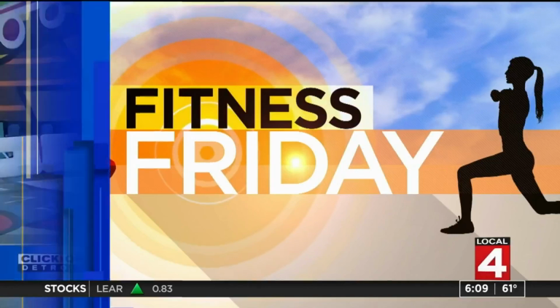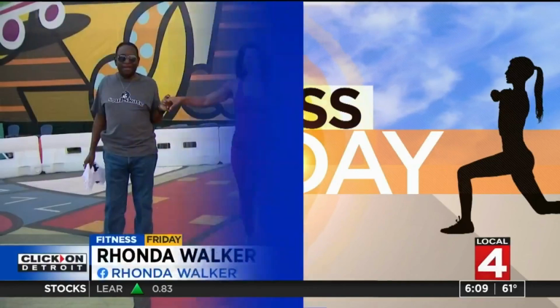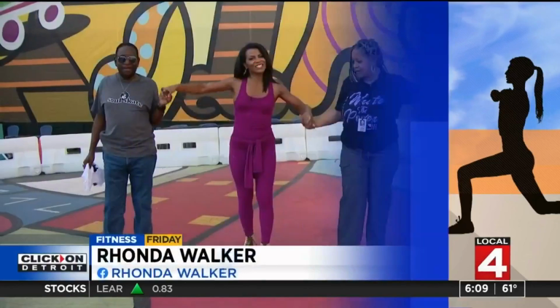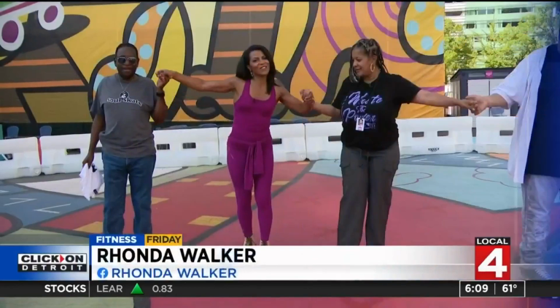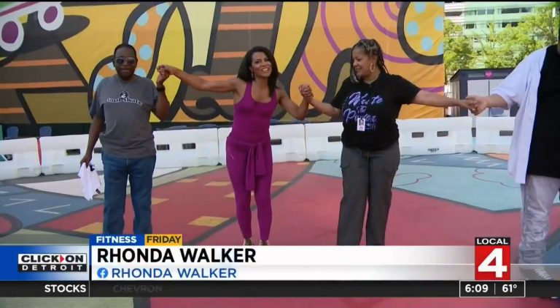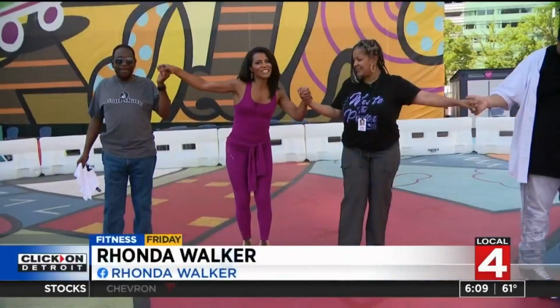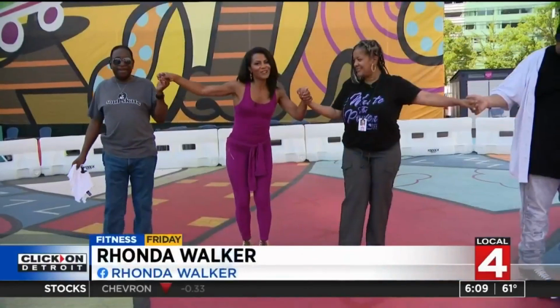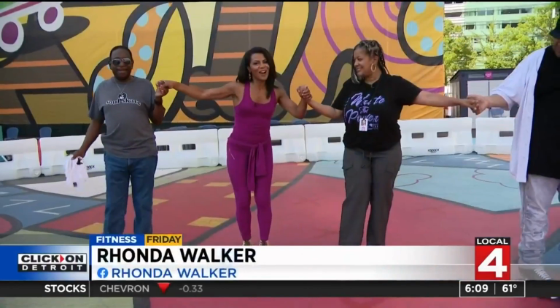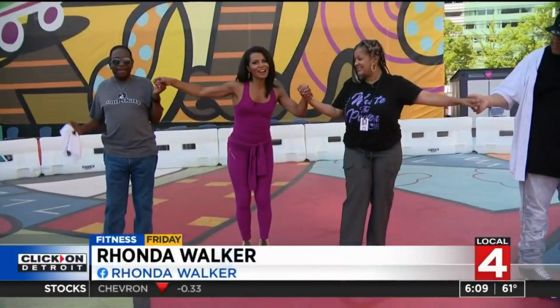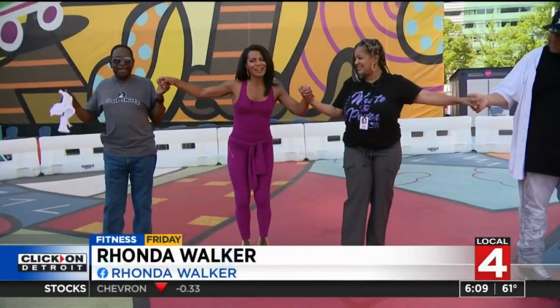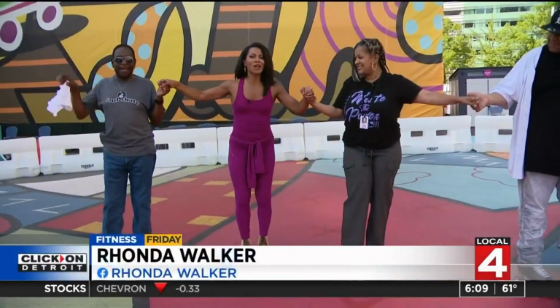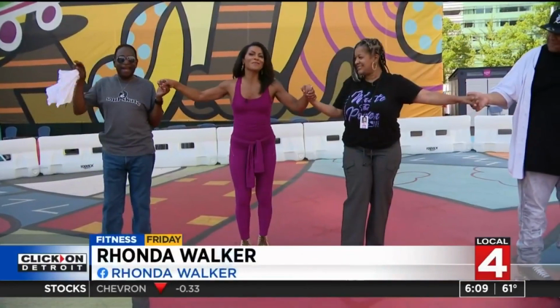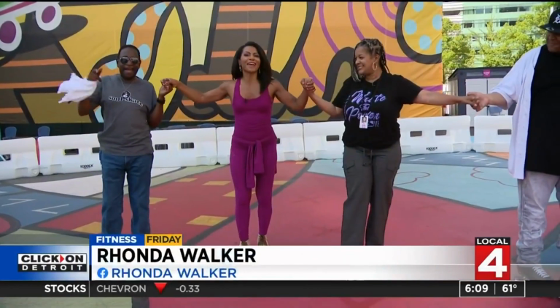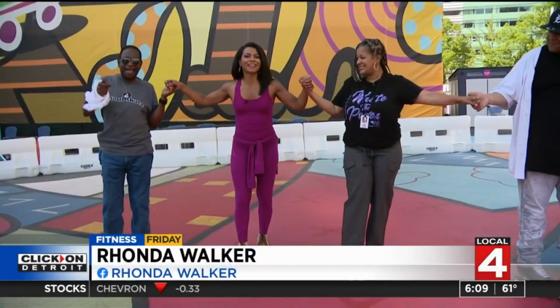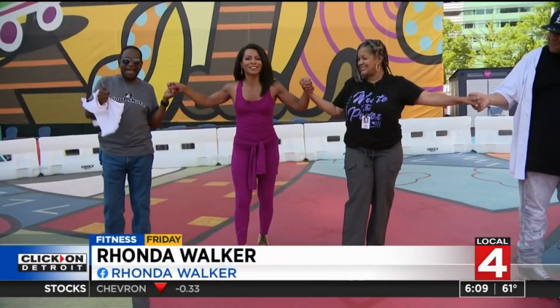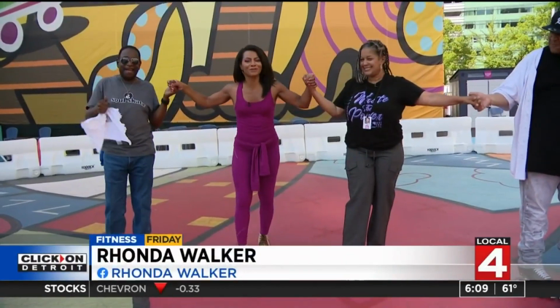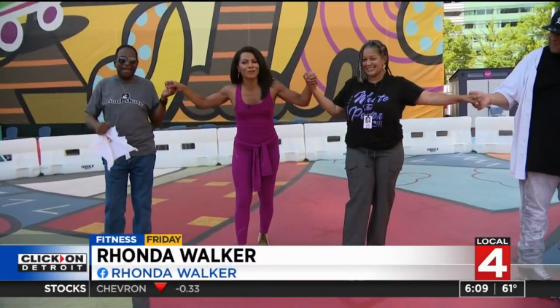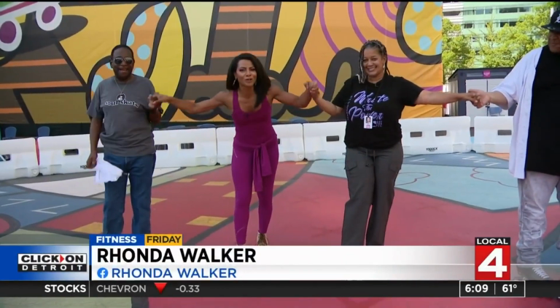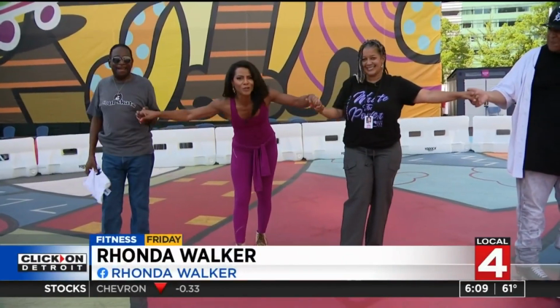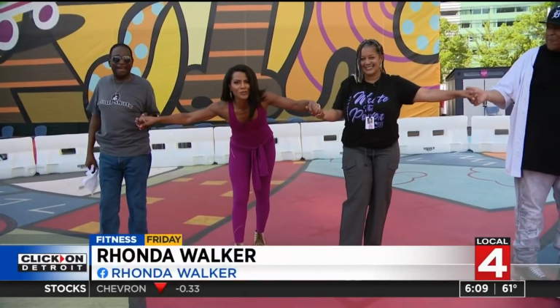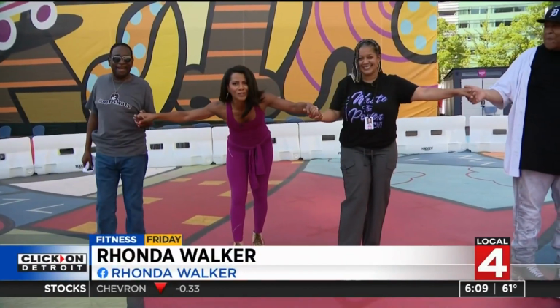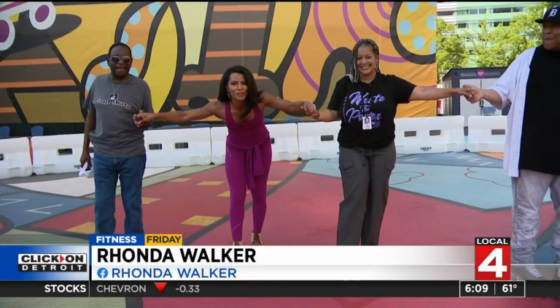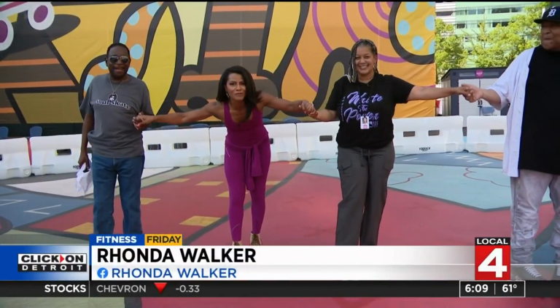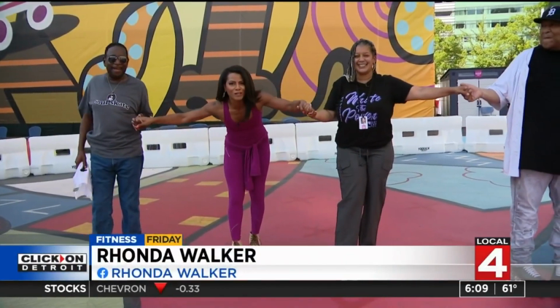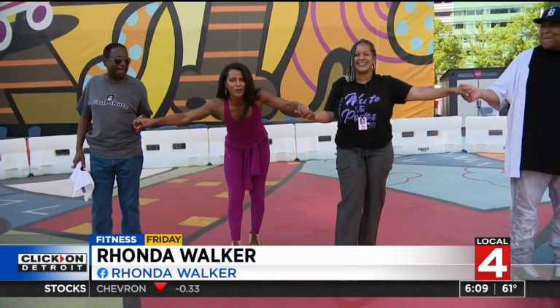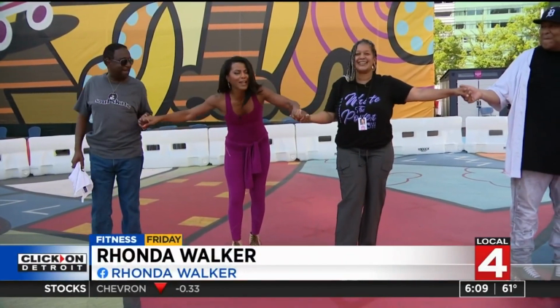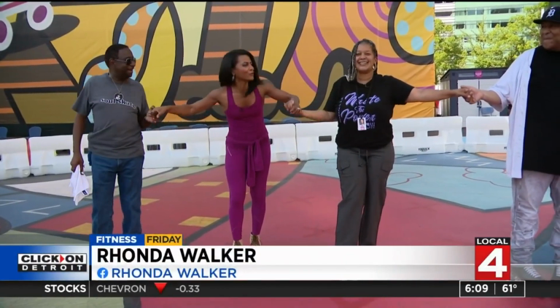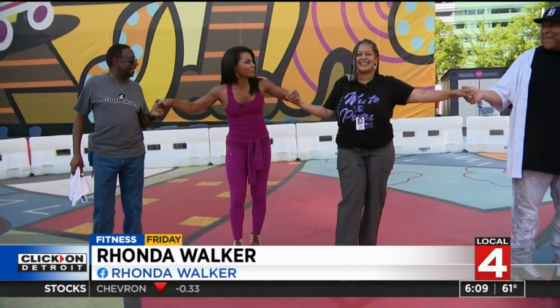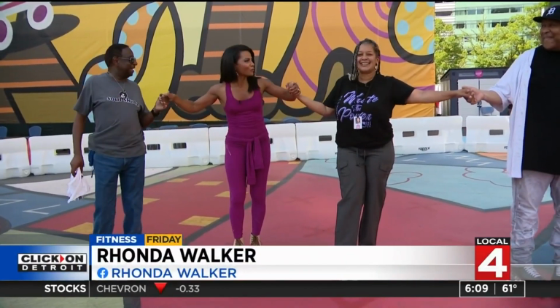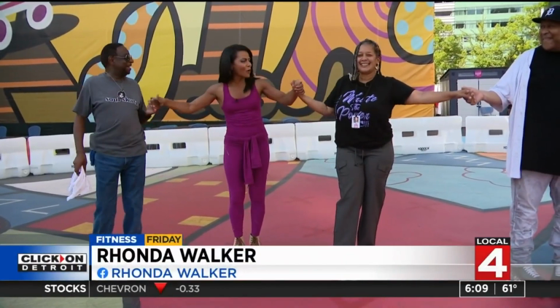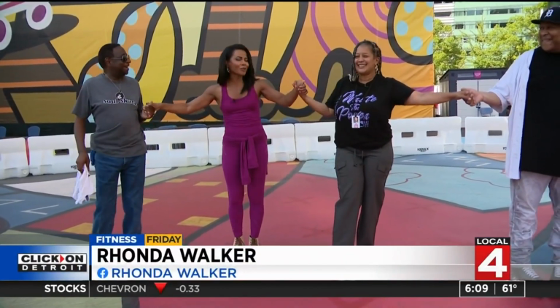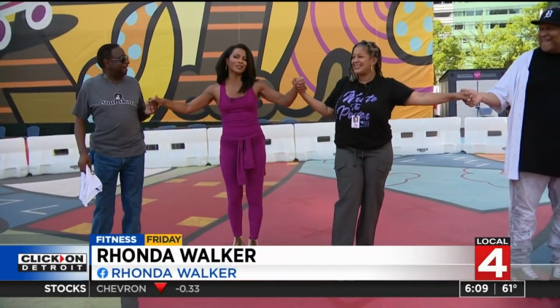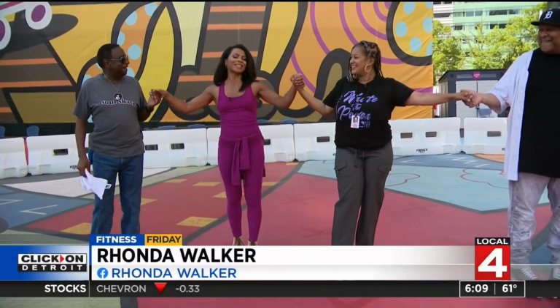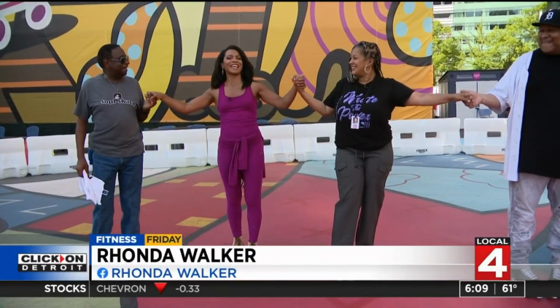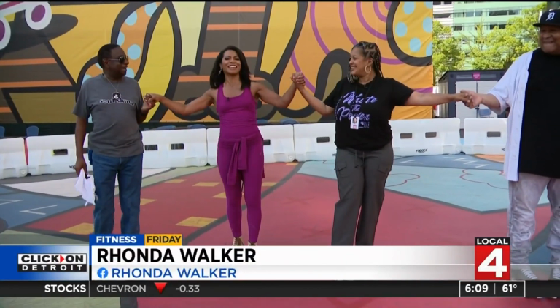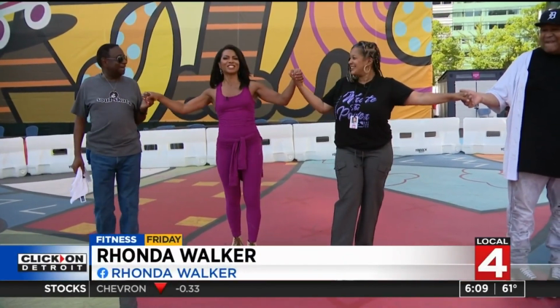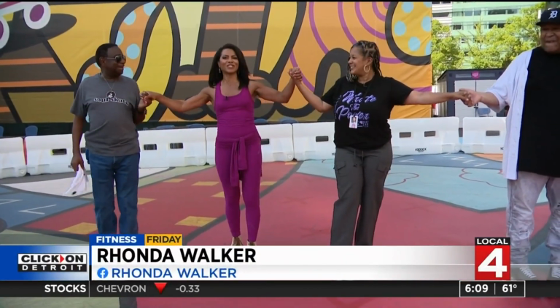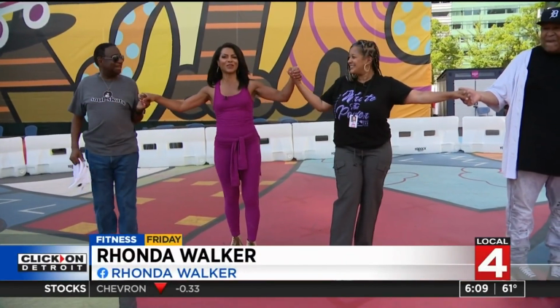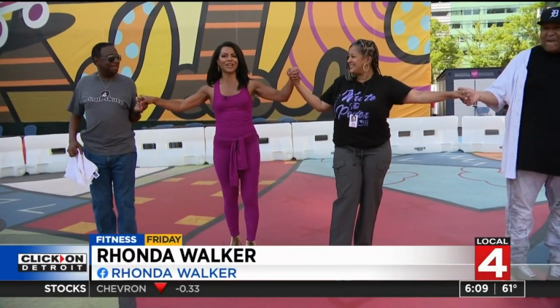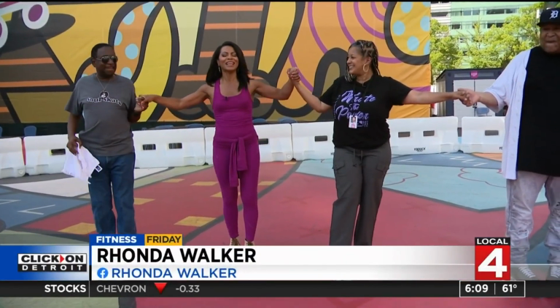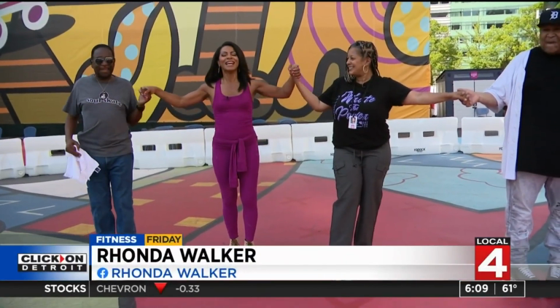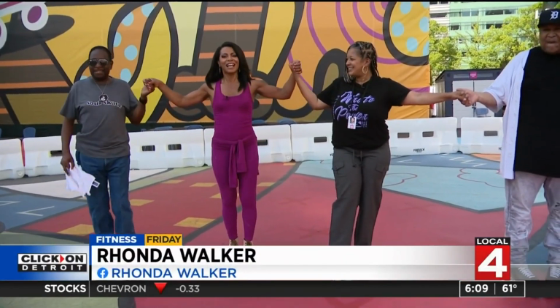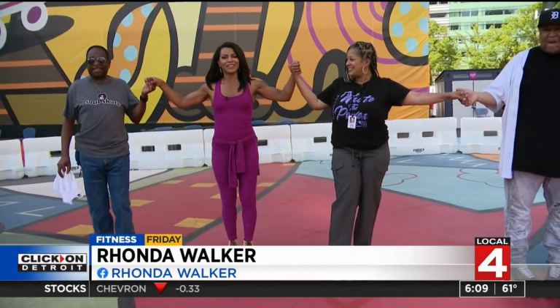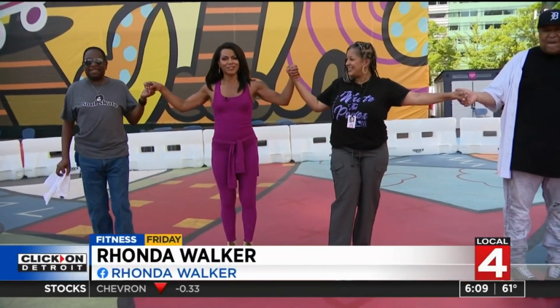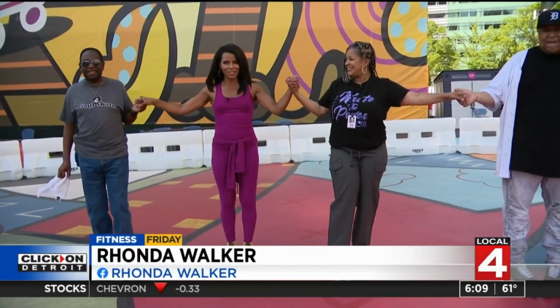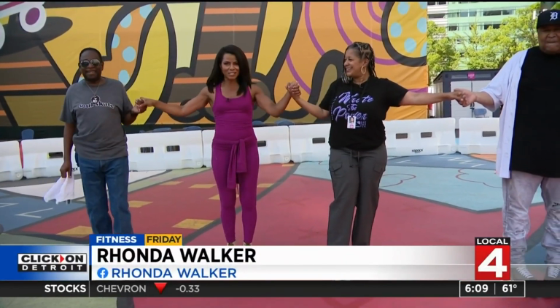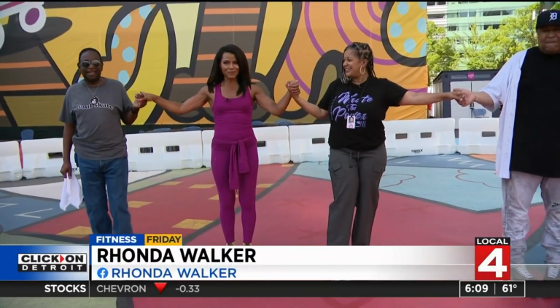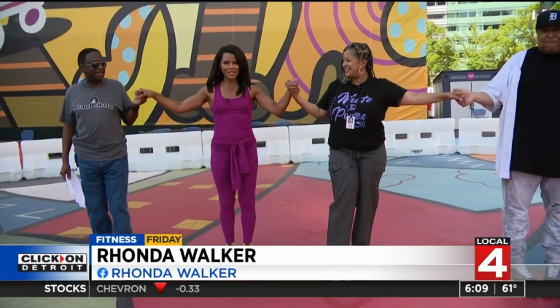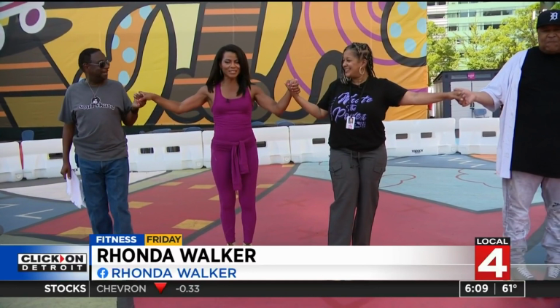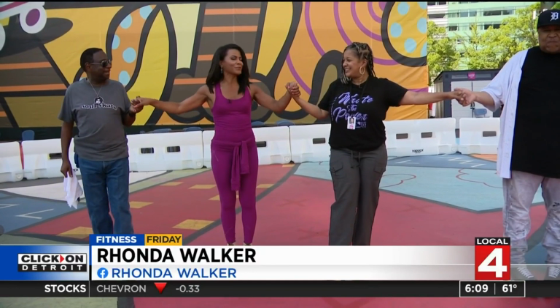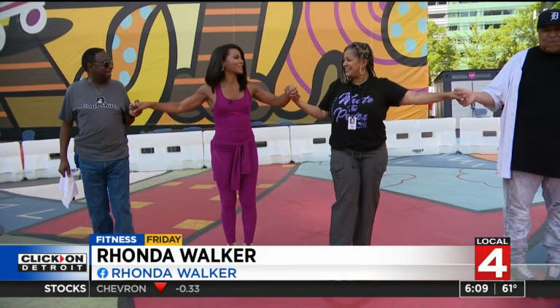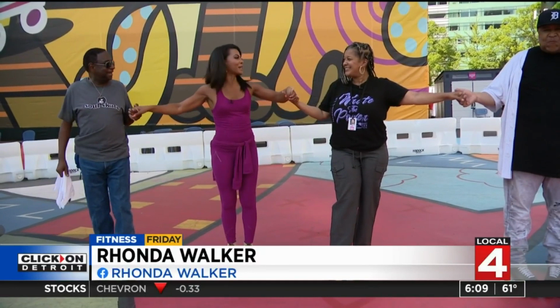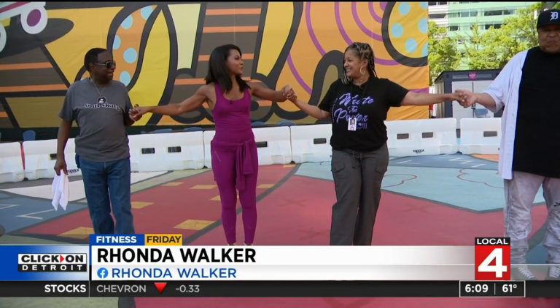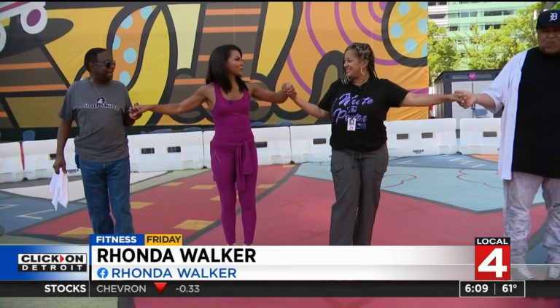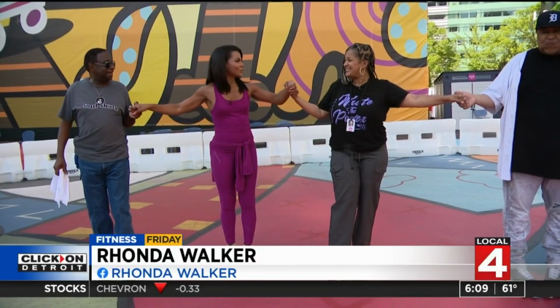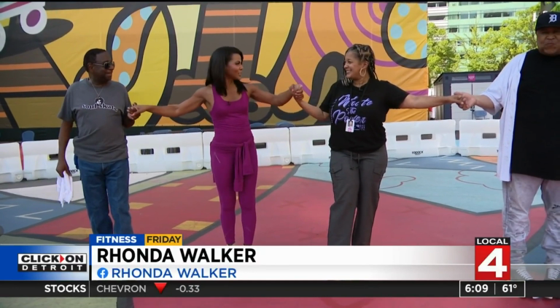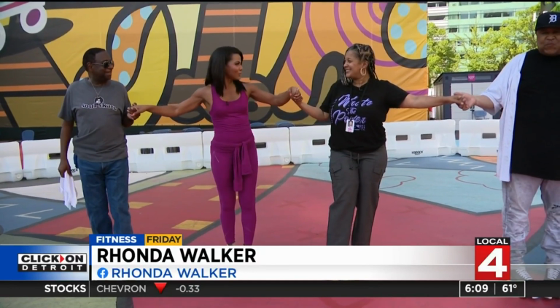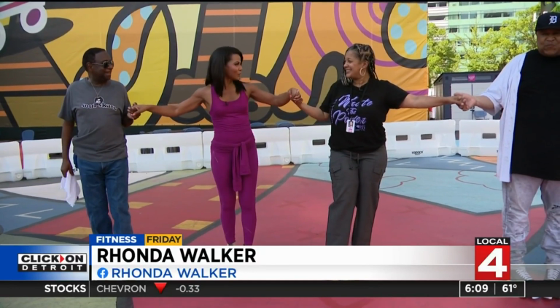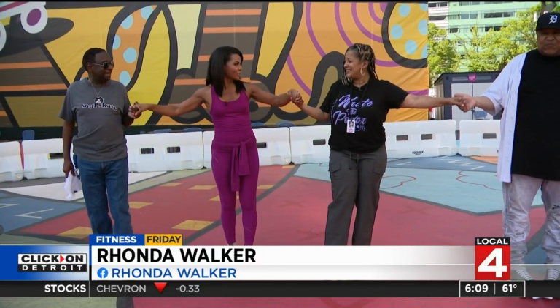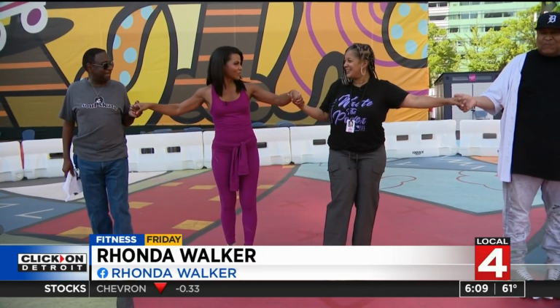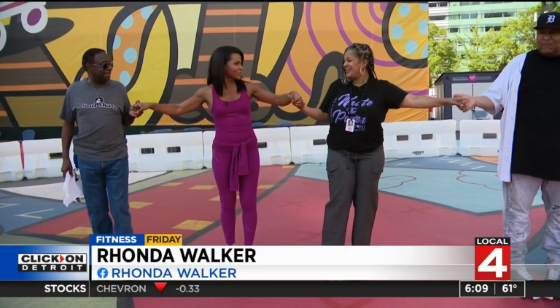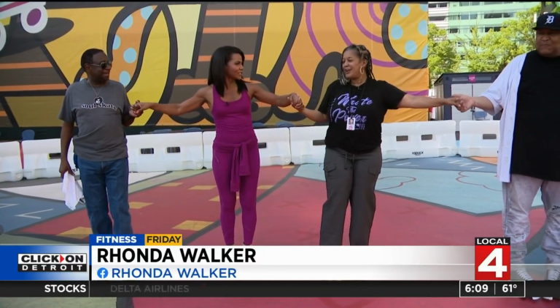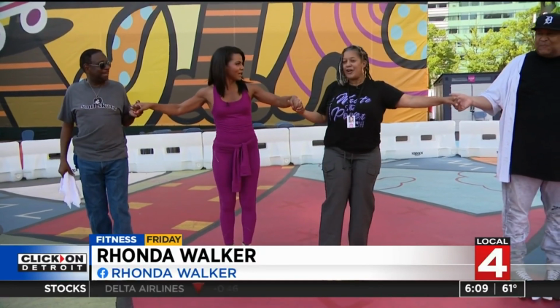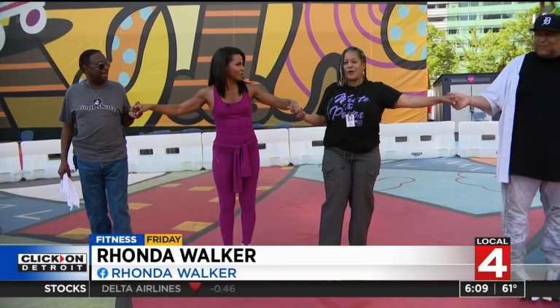It's Fitness Friday. I'm back at the Monroe Street Midway with Roller K Detroit and they're teaching me some steps. So Janine, what are we doing this time?